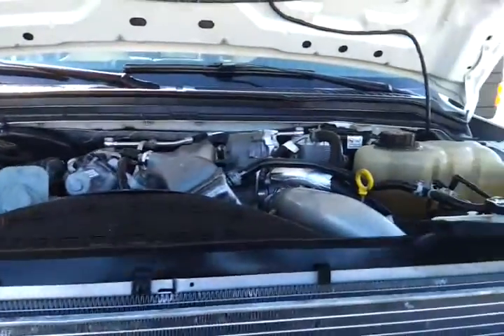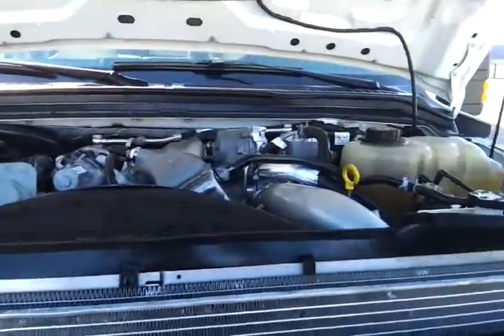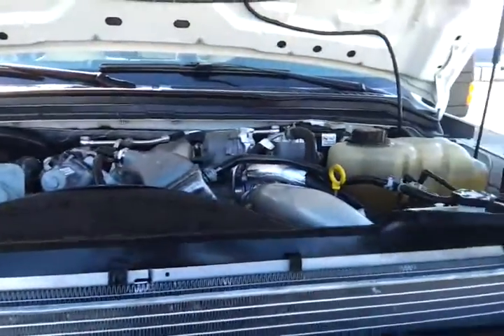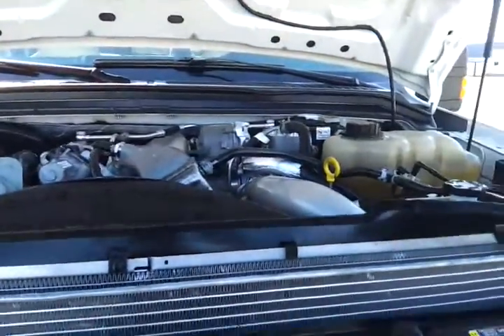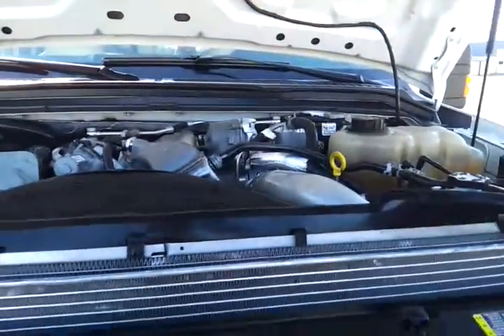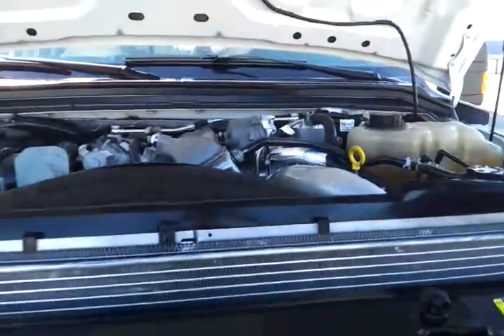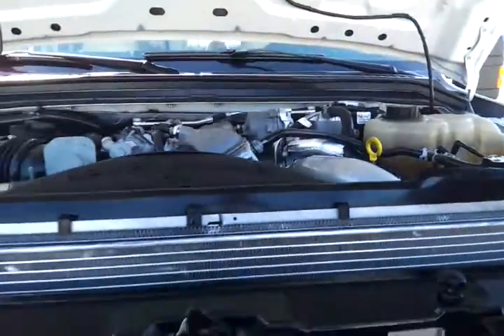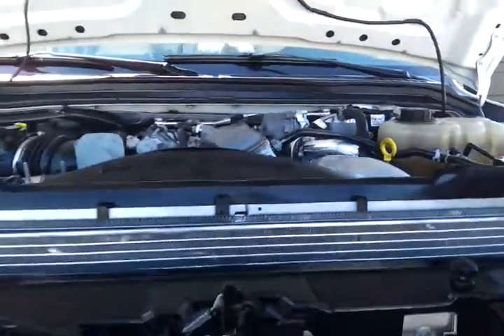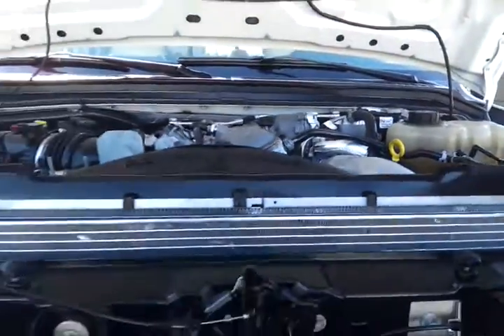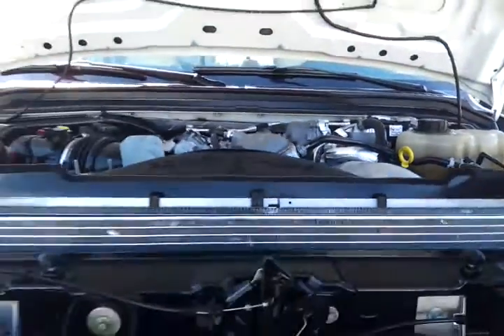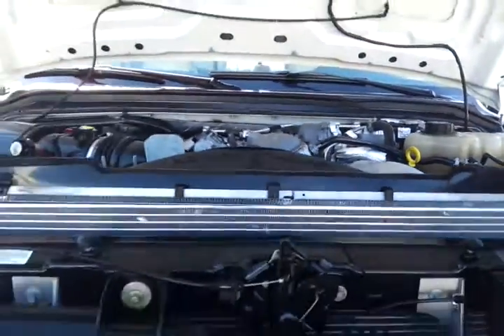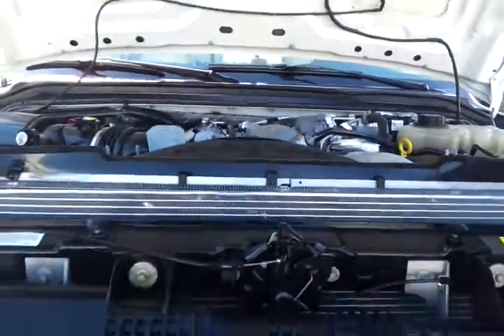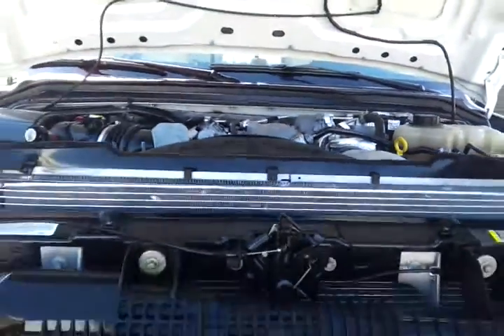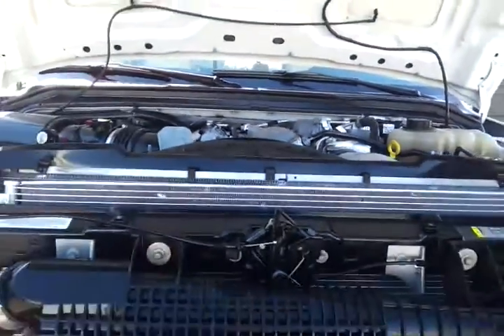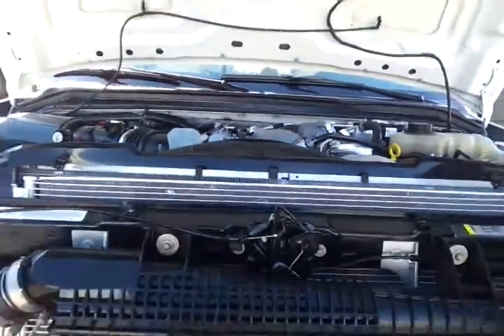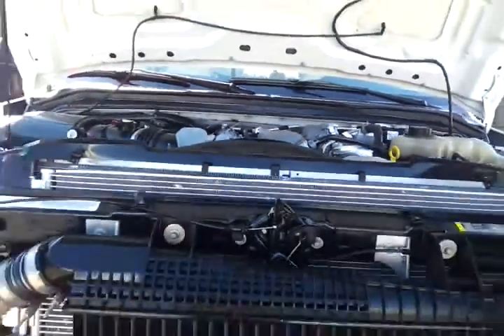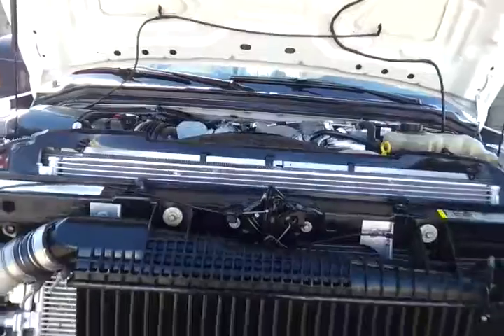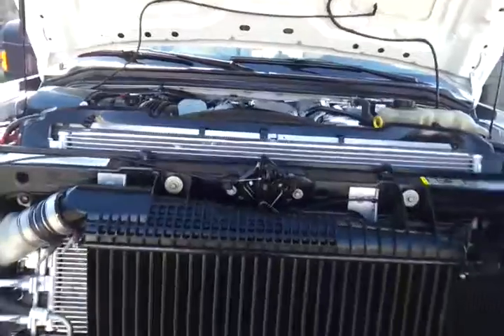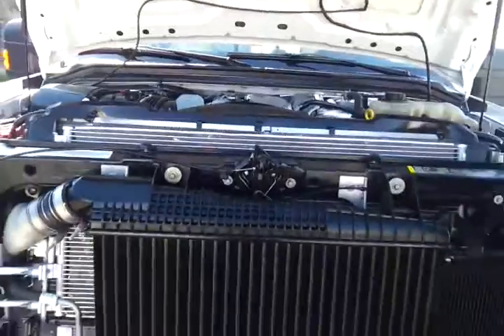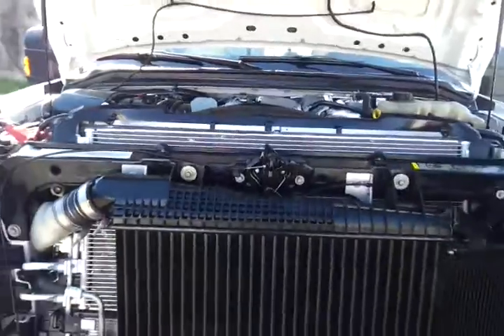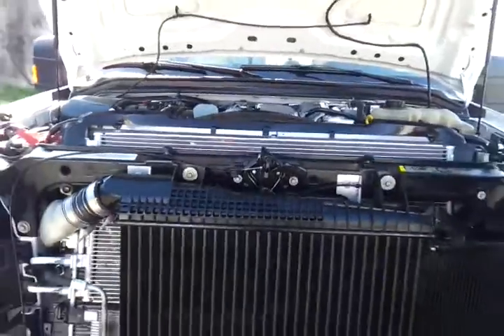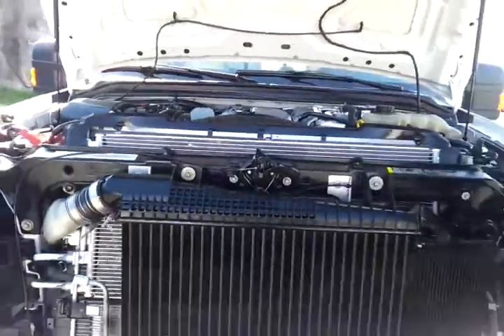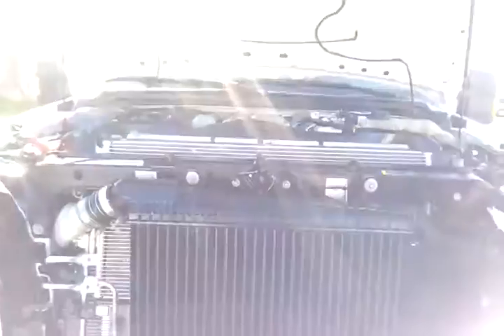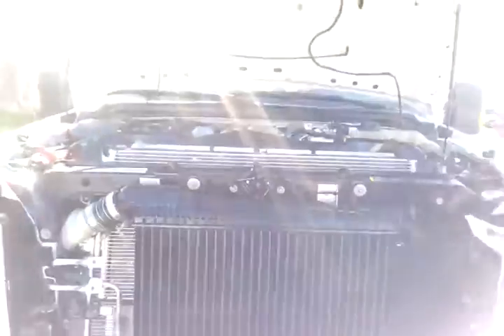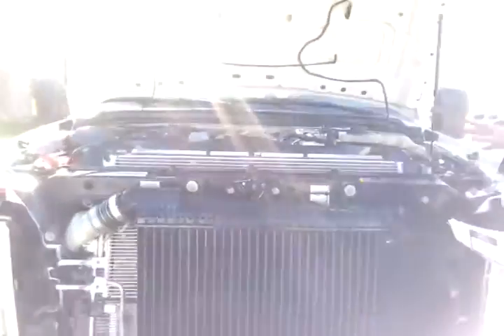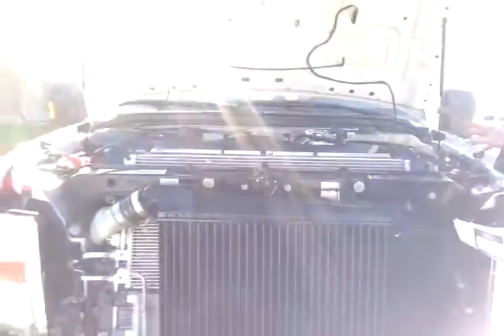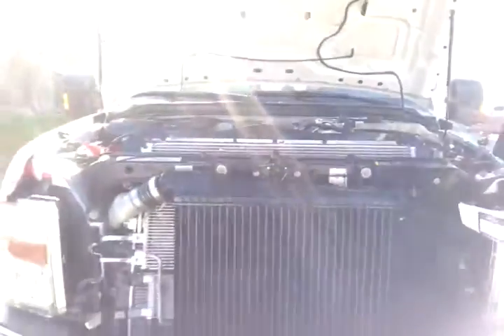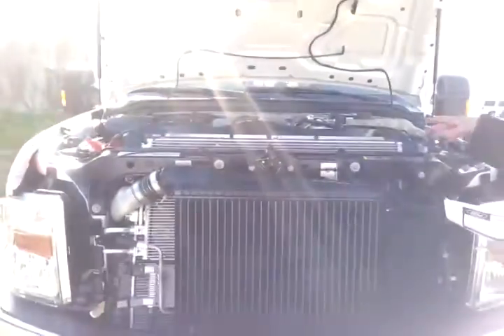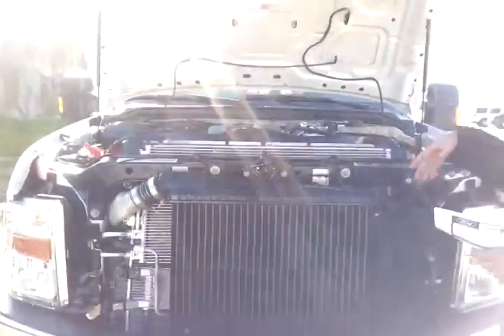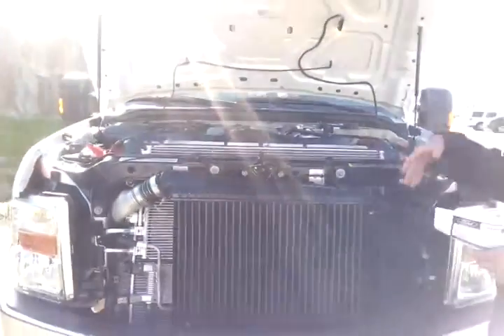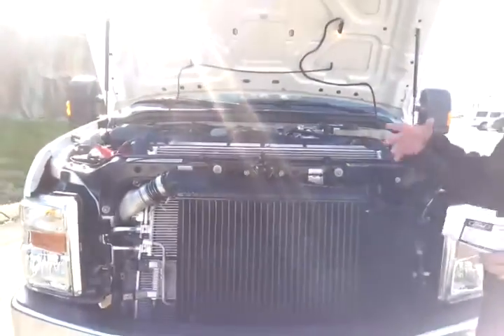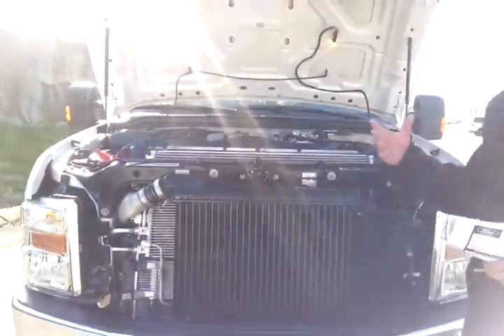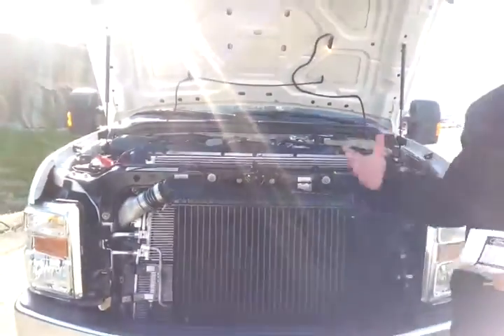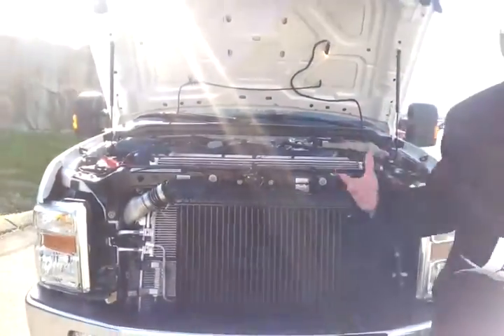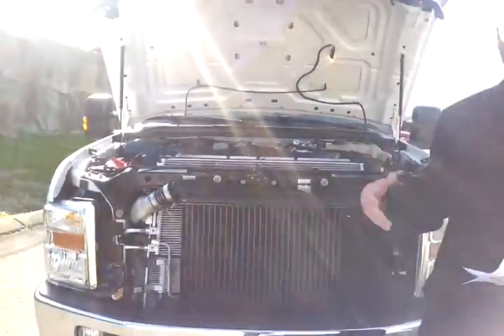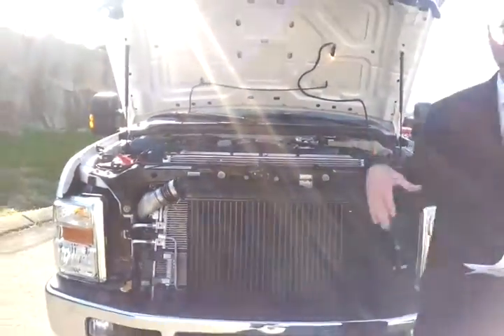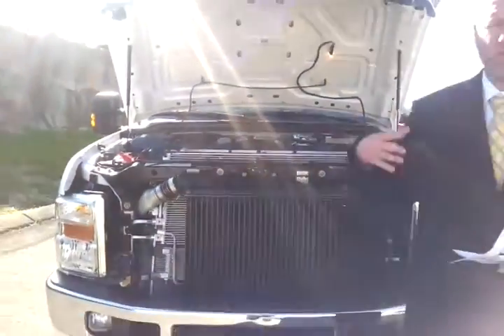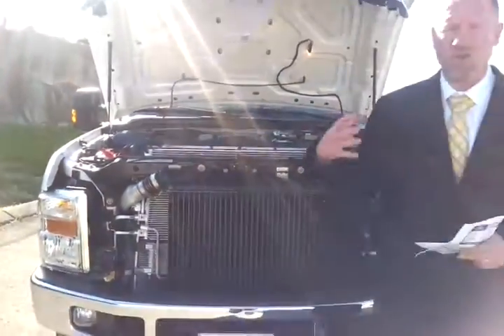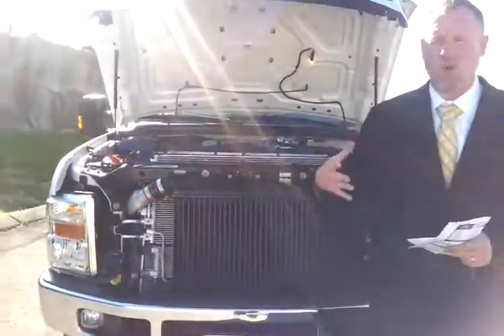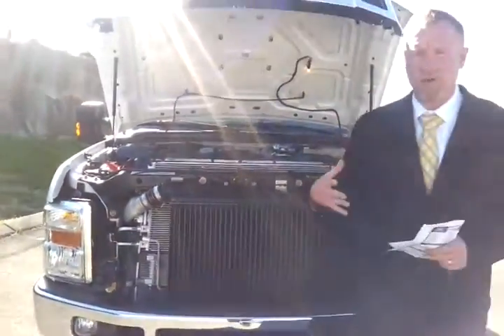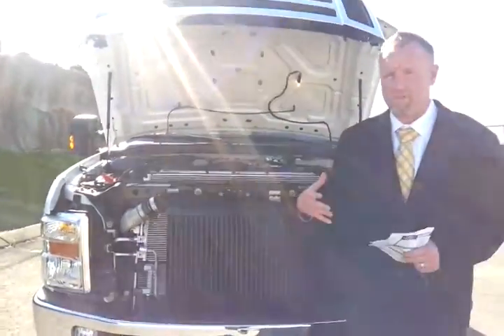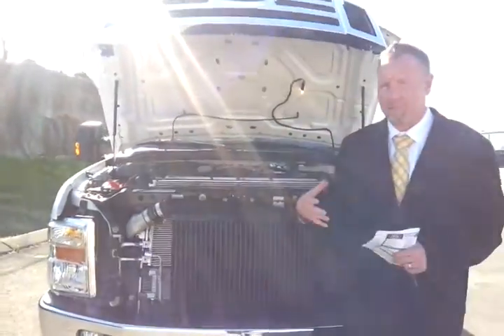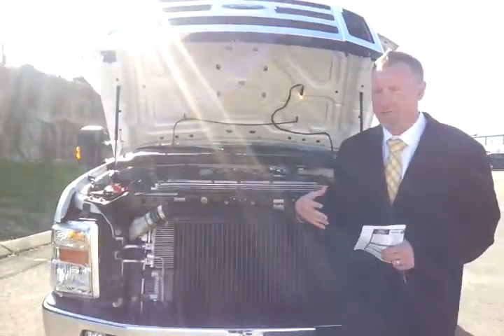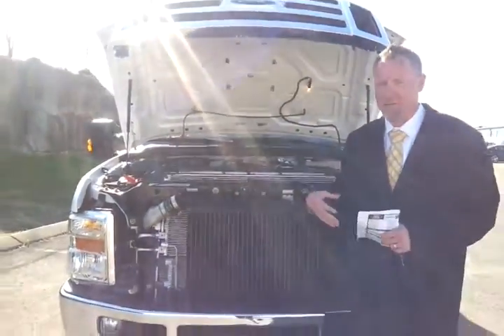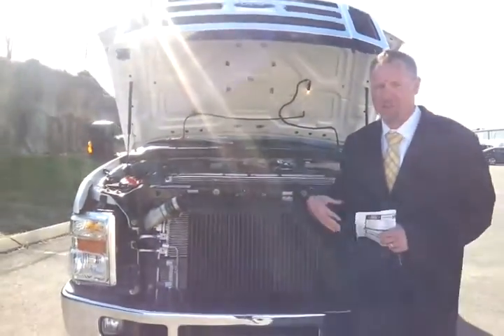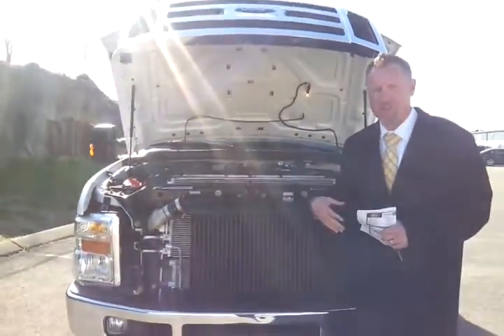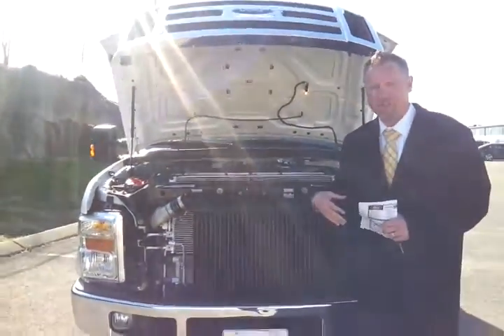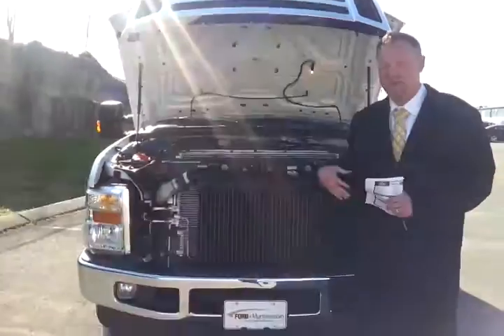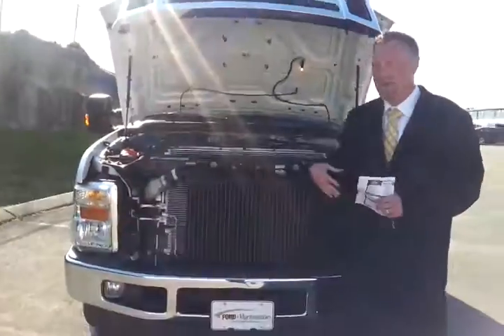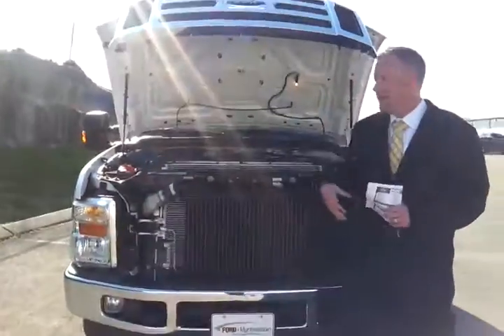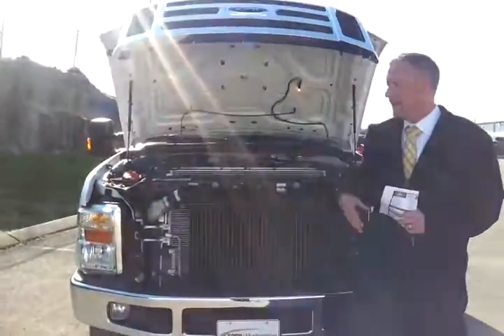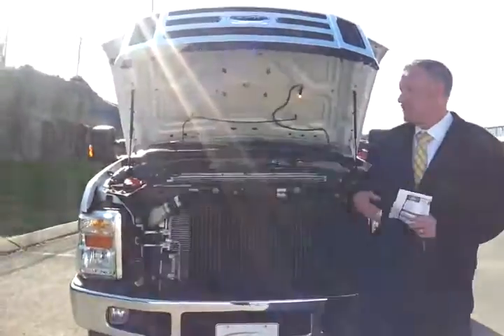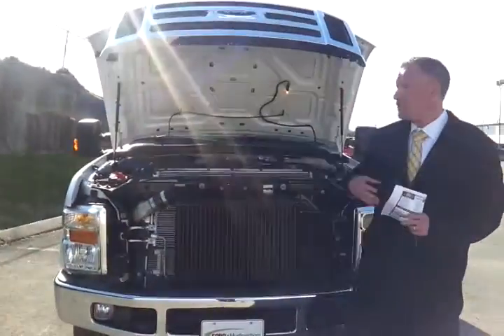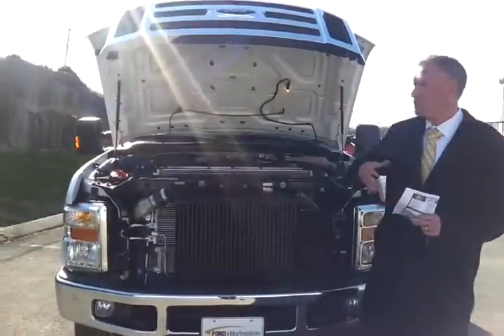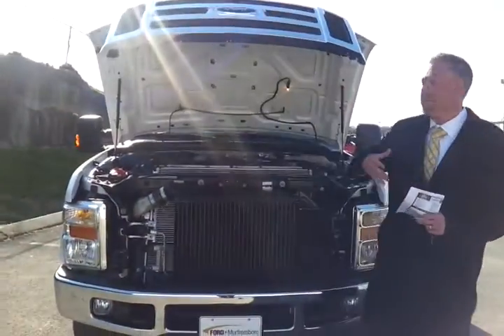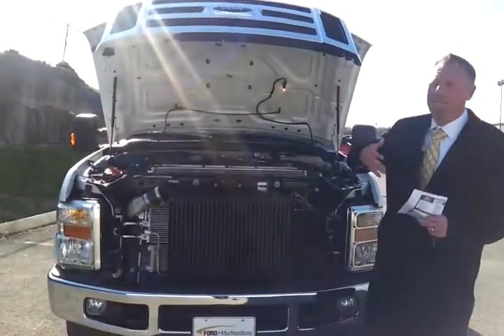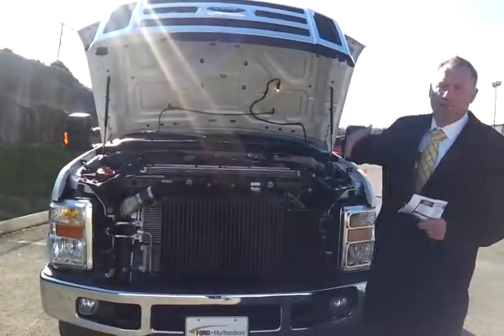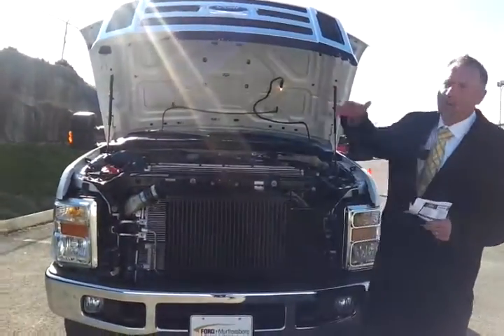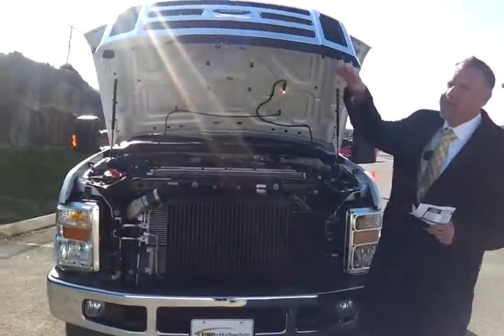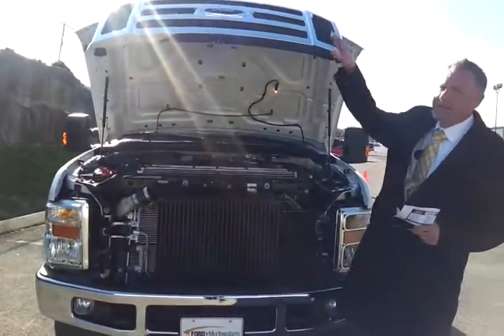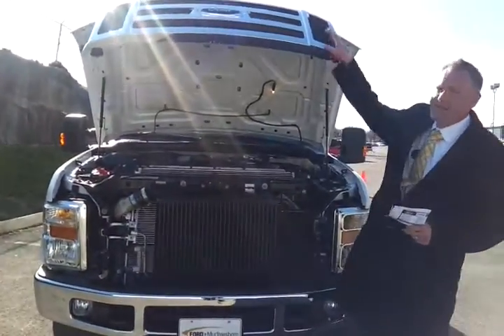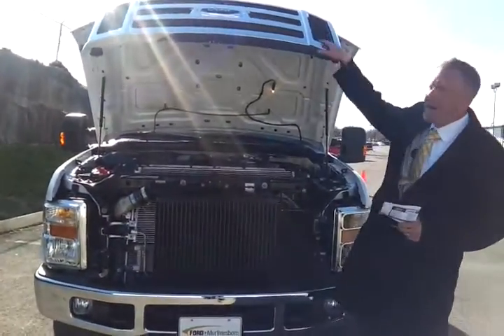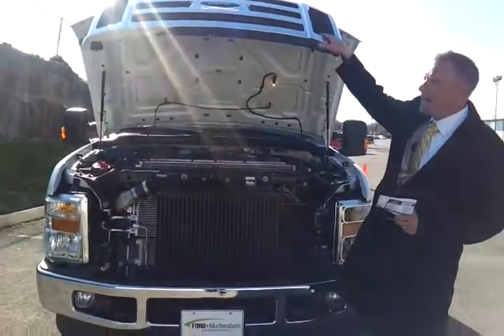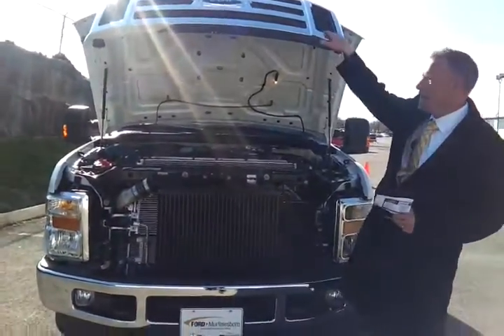We've done a full 172-point inspection. It has new batteries, fuel filters, and oil filters. They checked the brakes and tires.